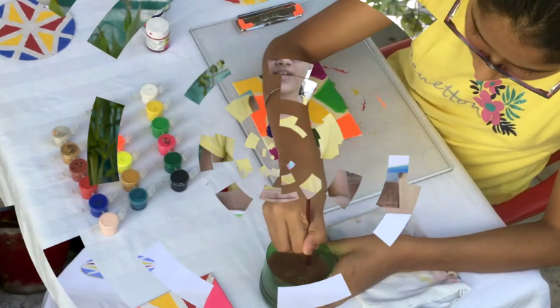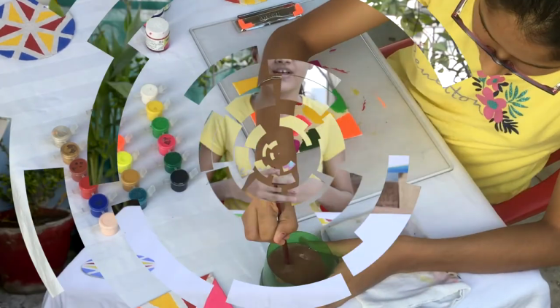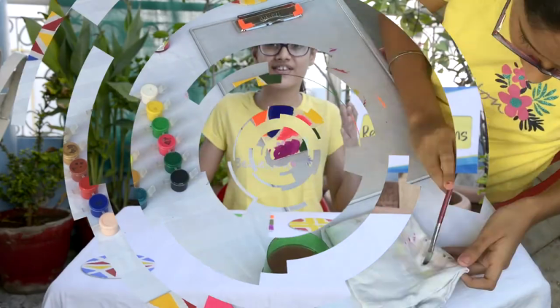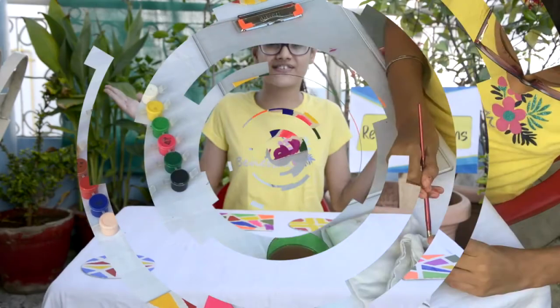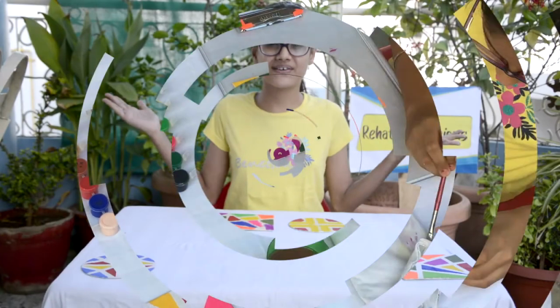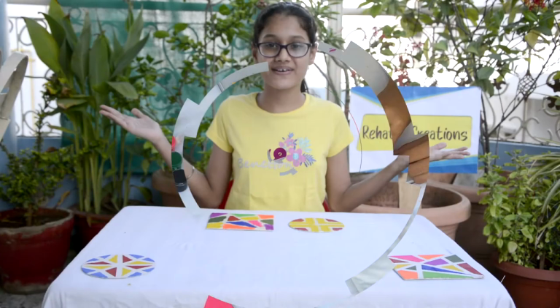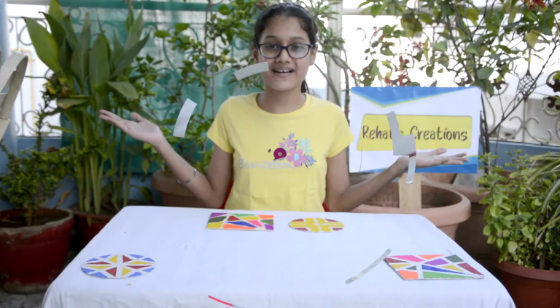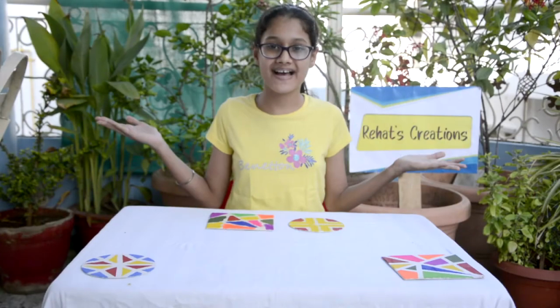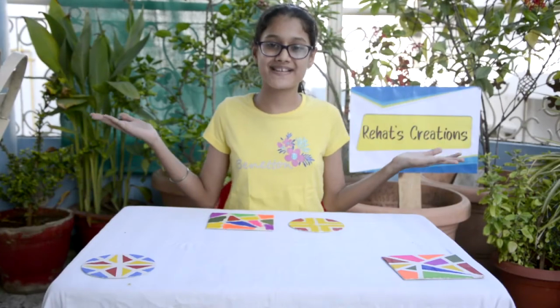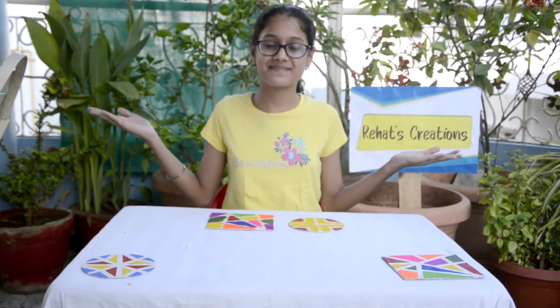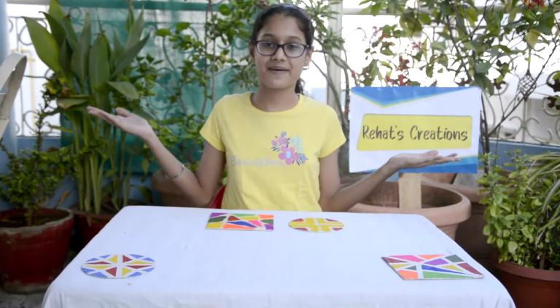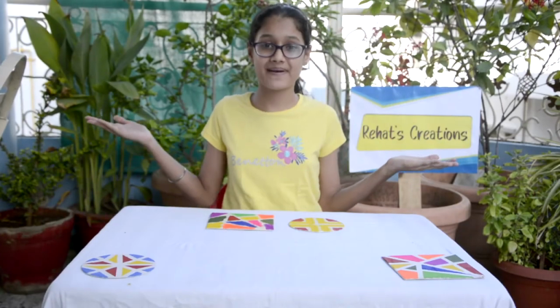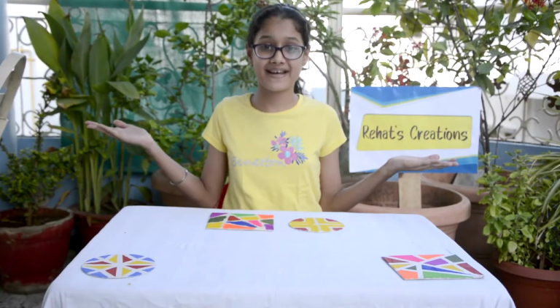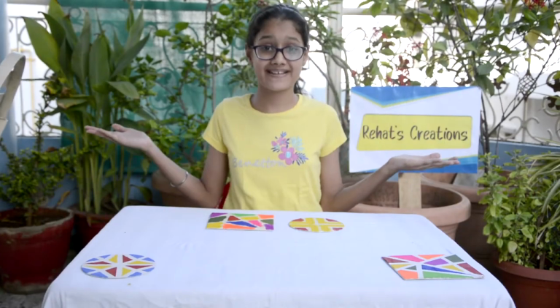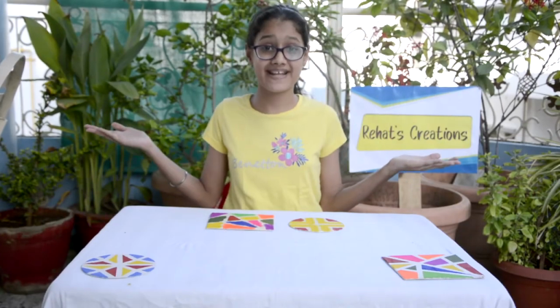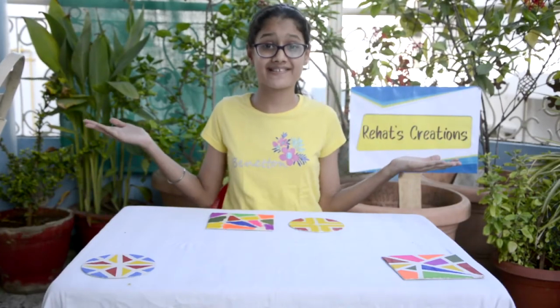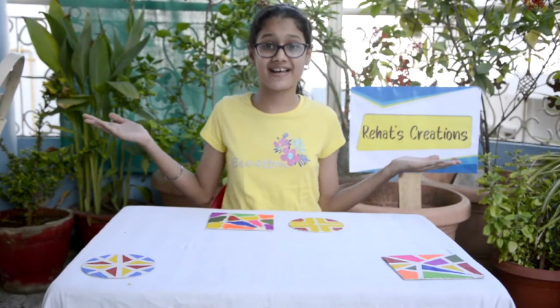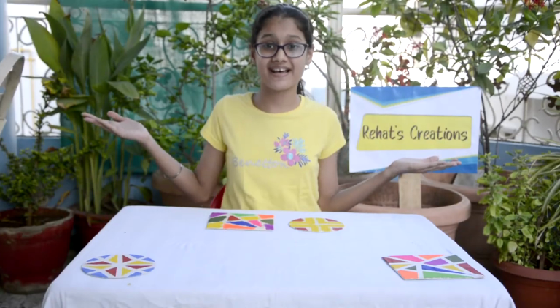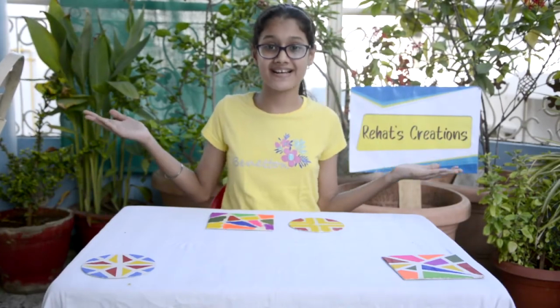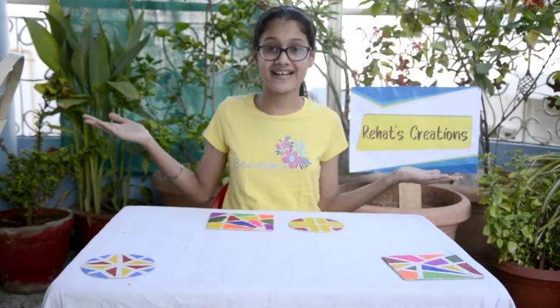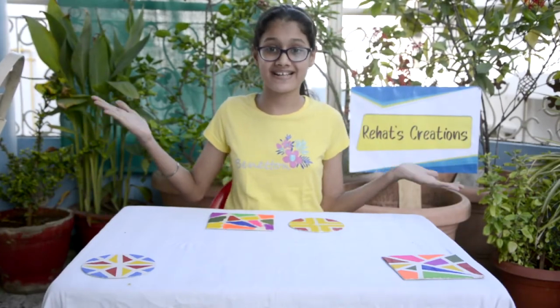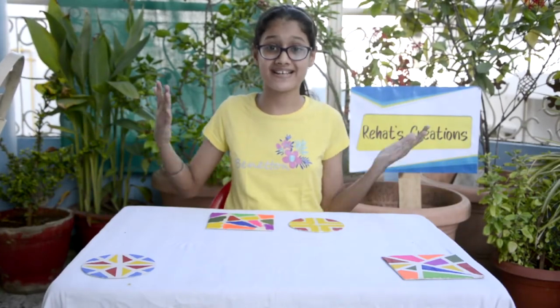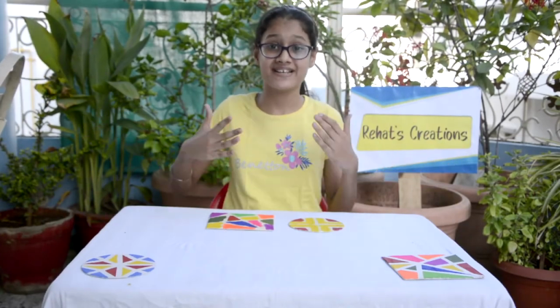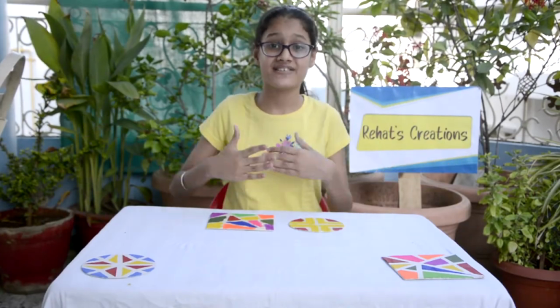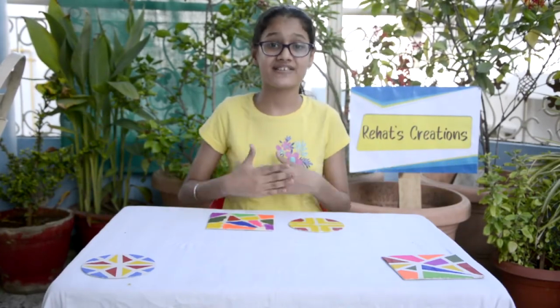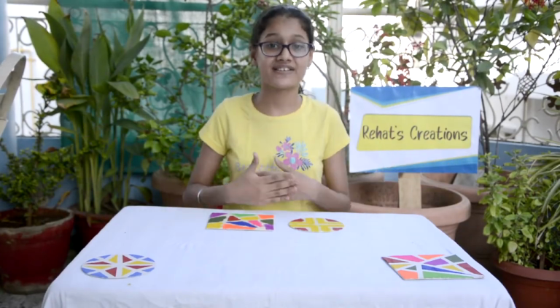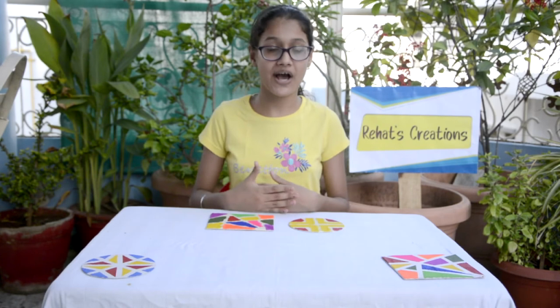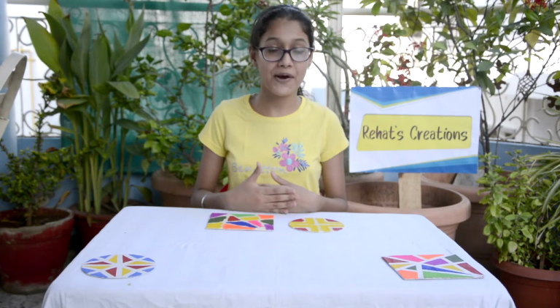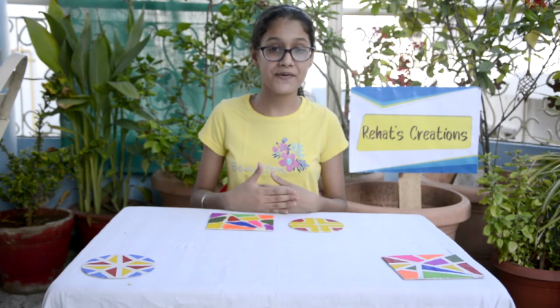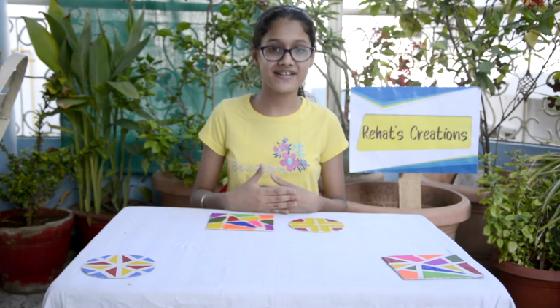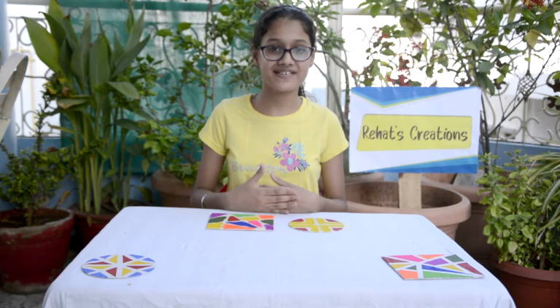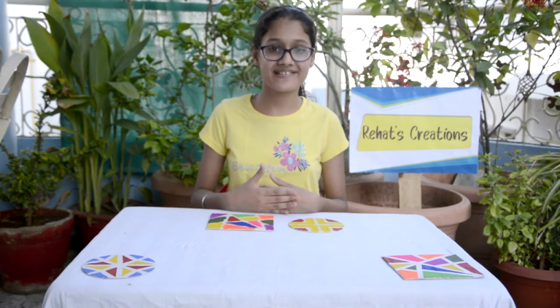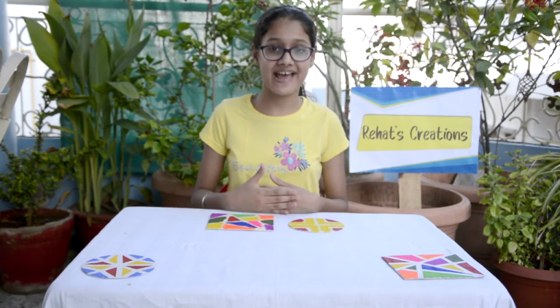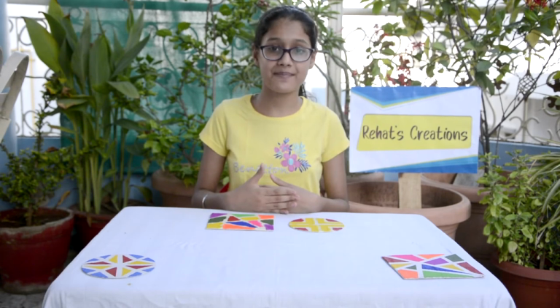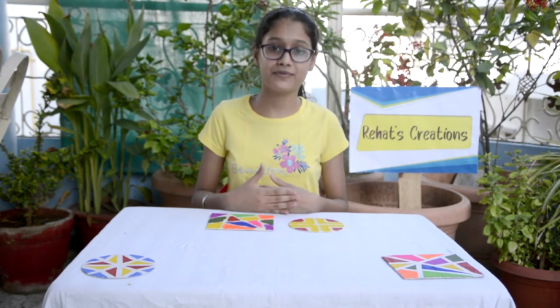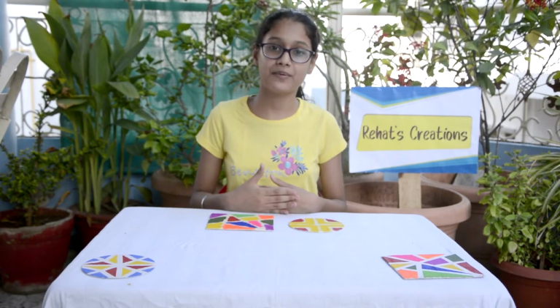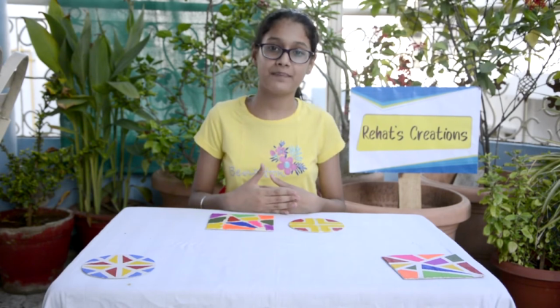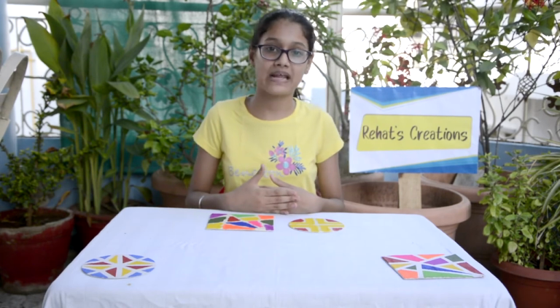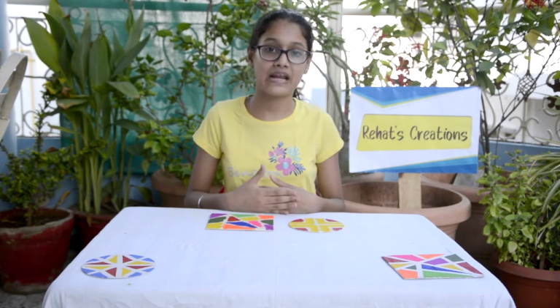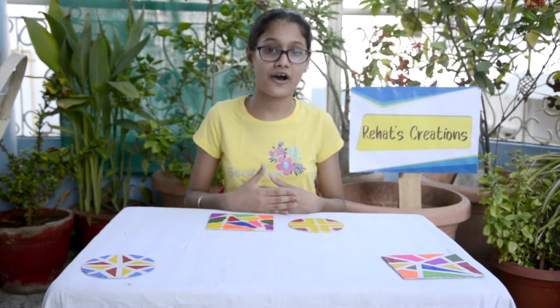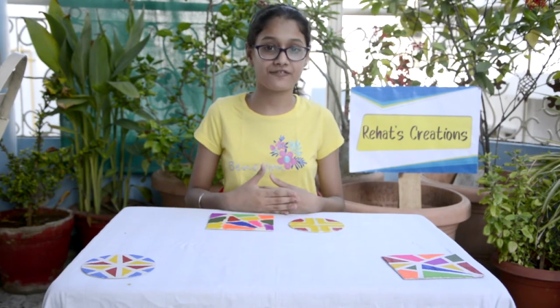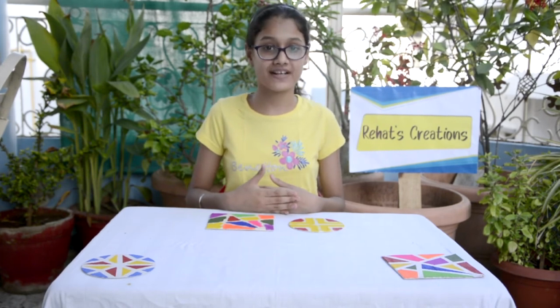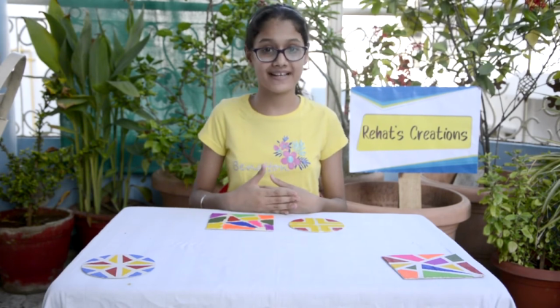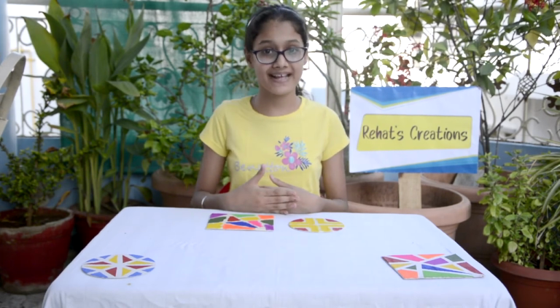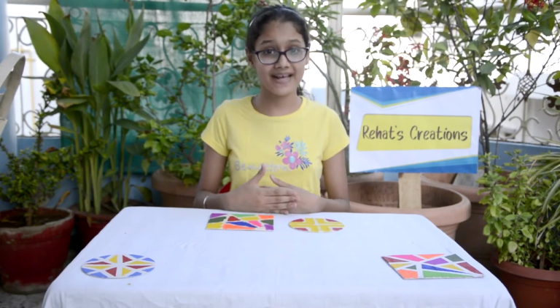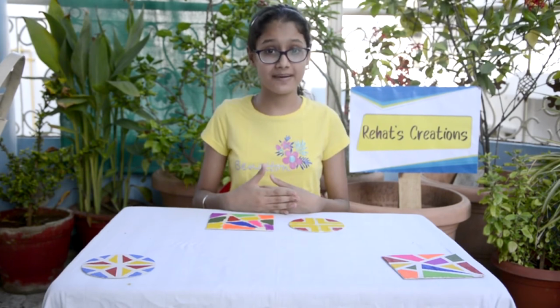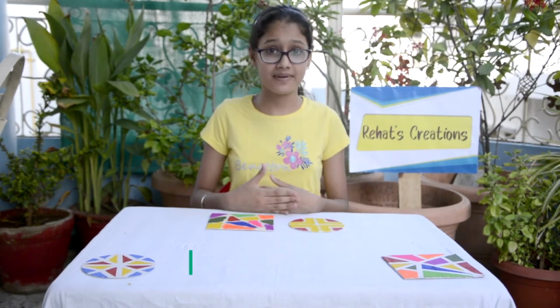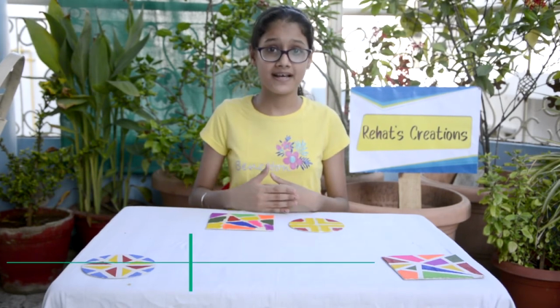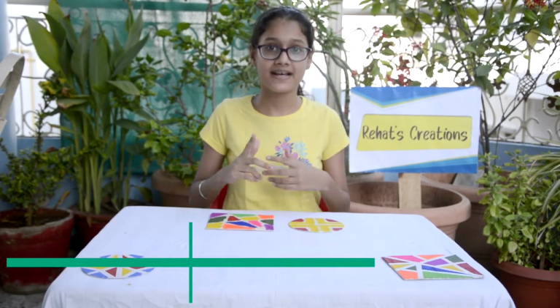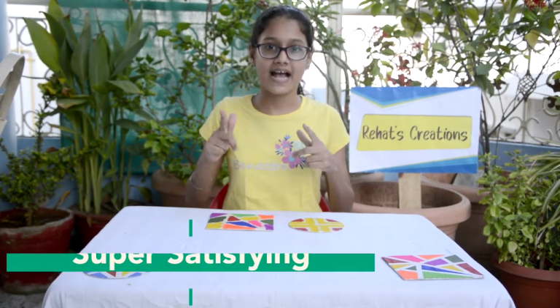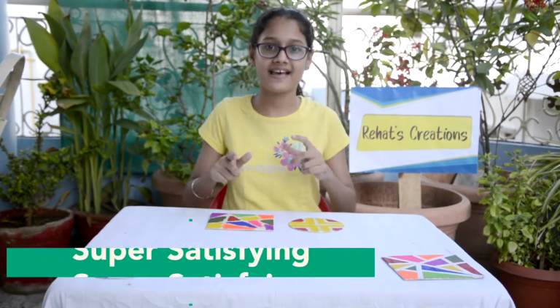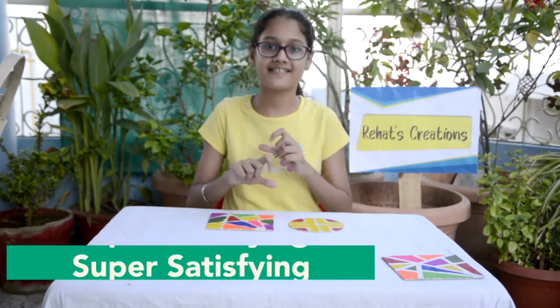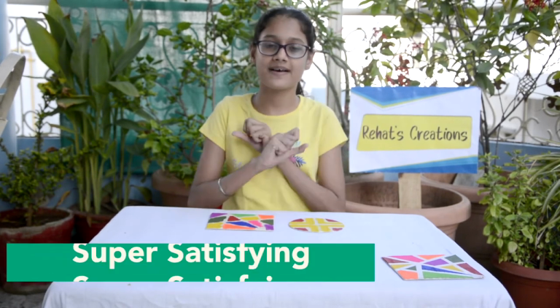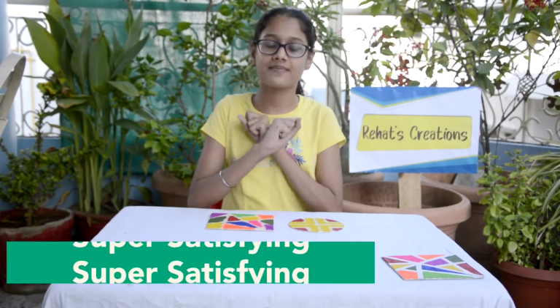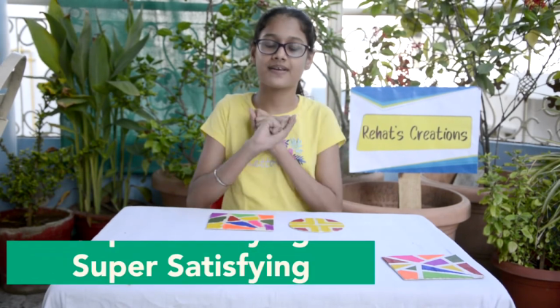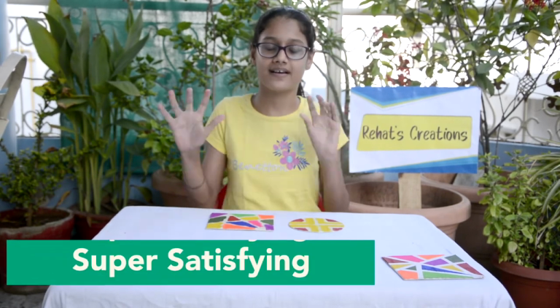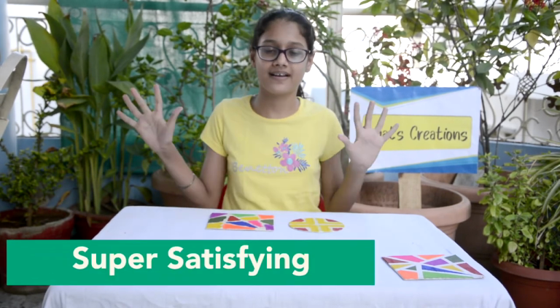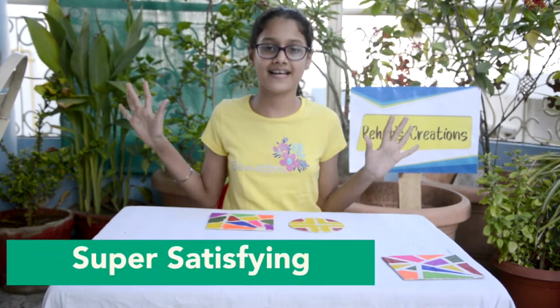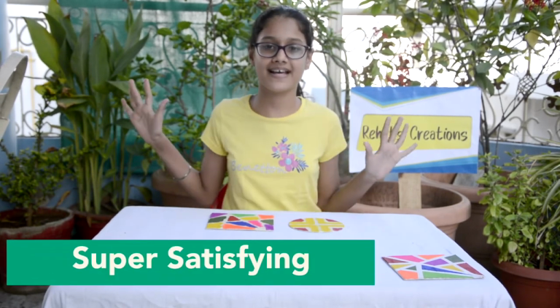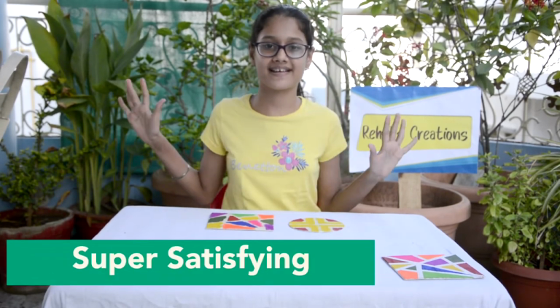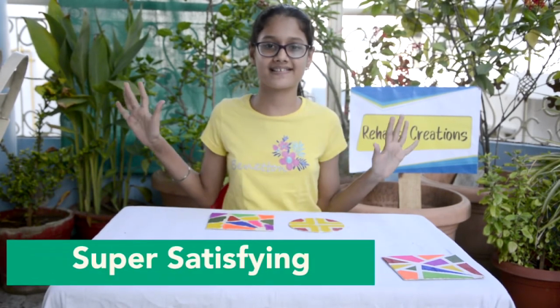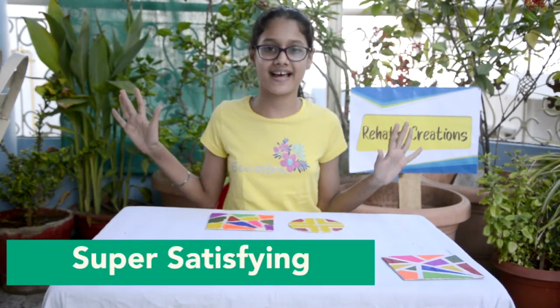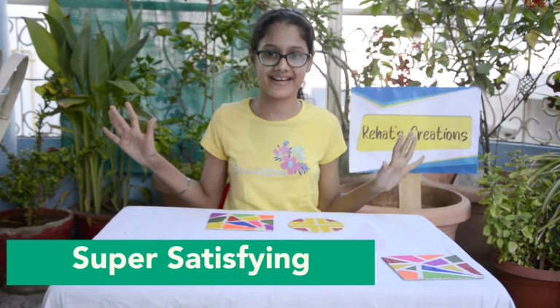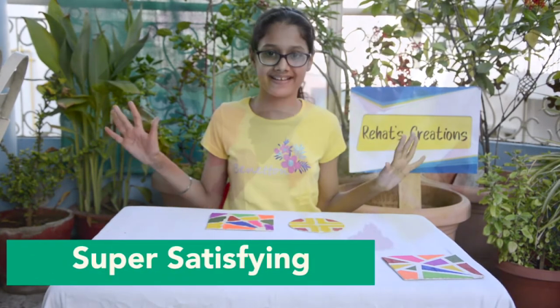So guys, my paintings are ready. Now it's time to peel off the tape. Guys, I'm really excited.